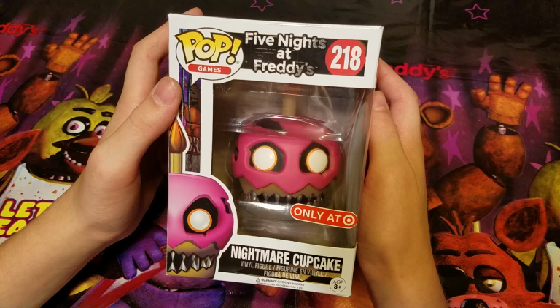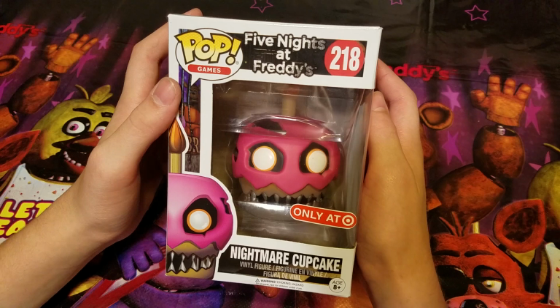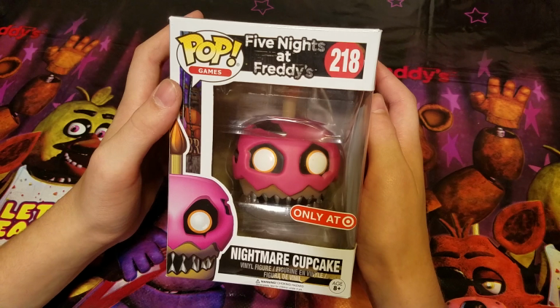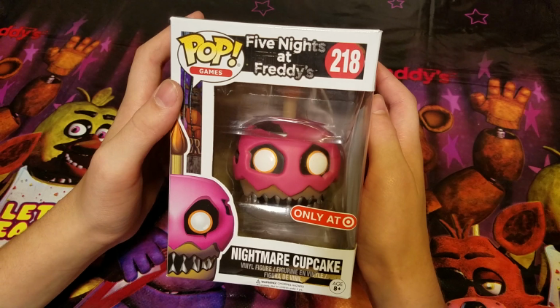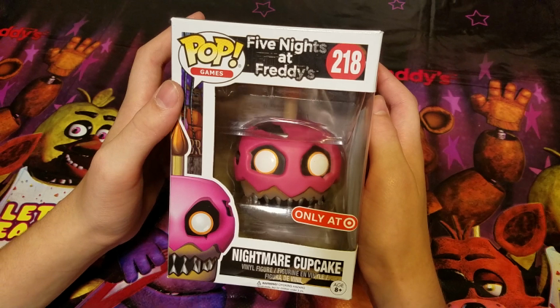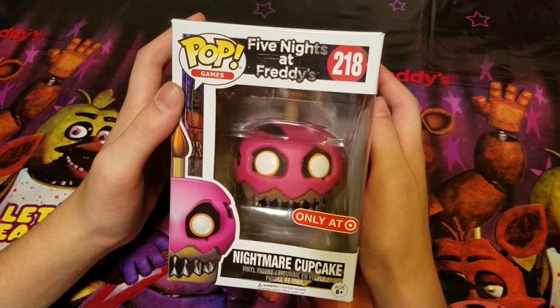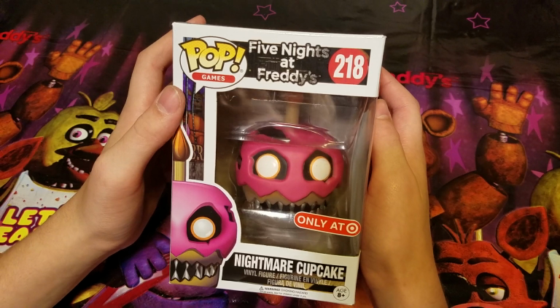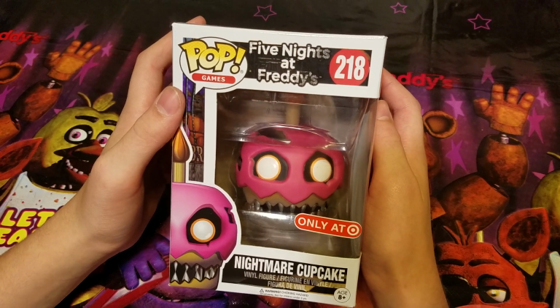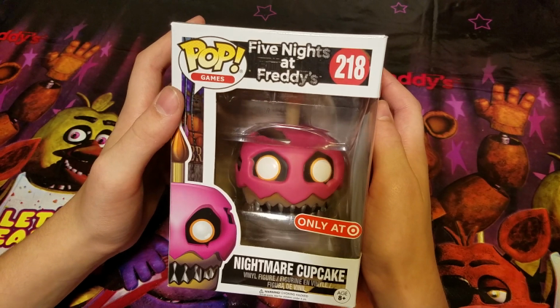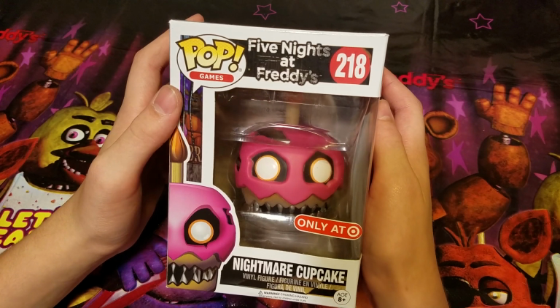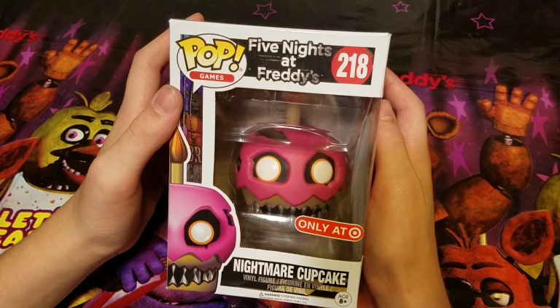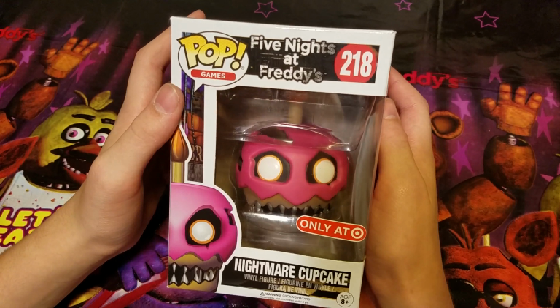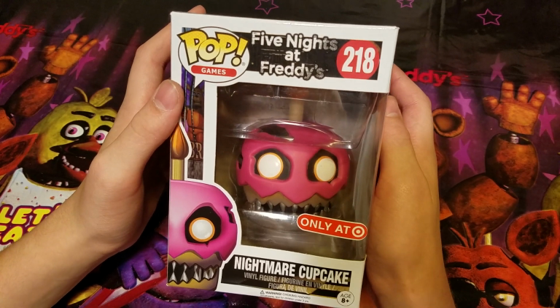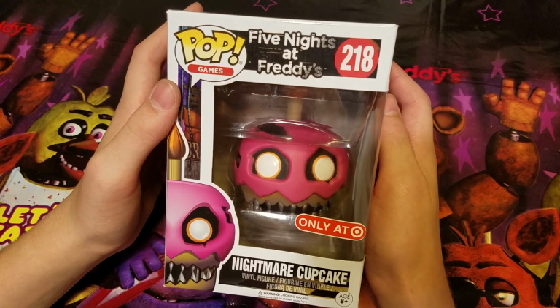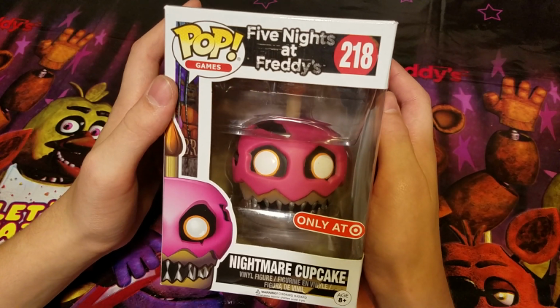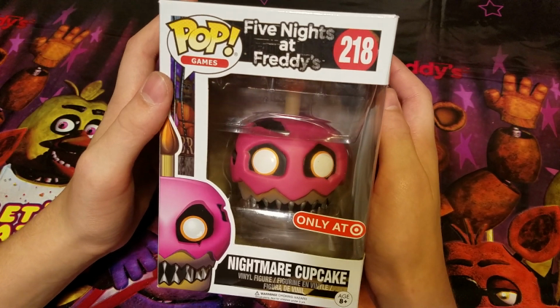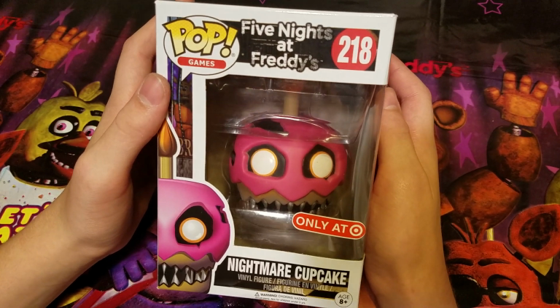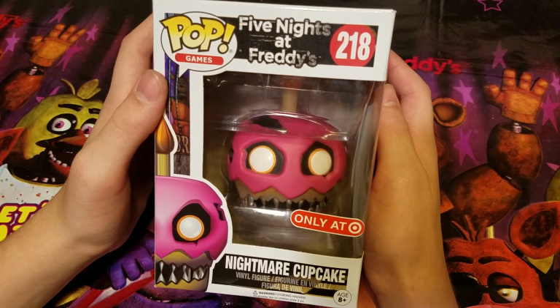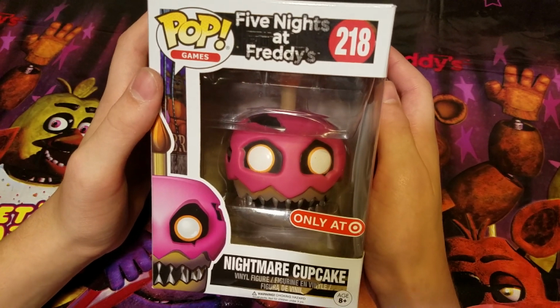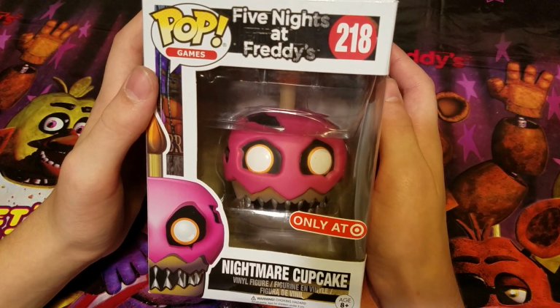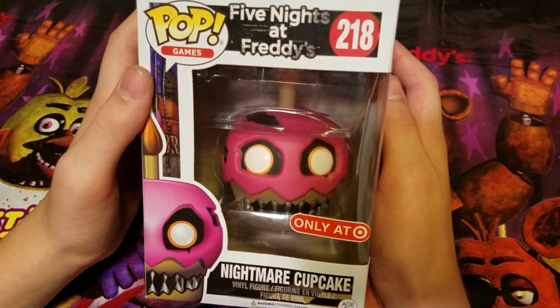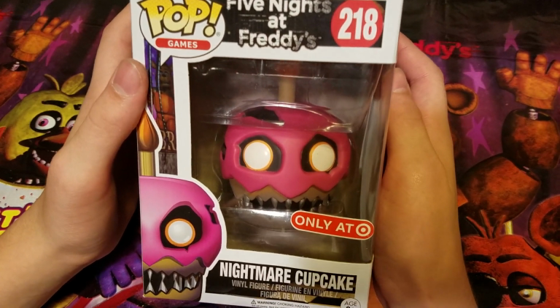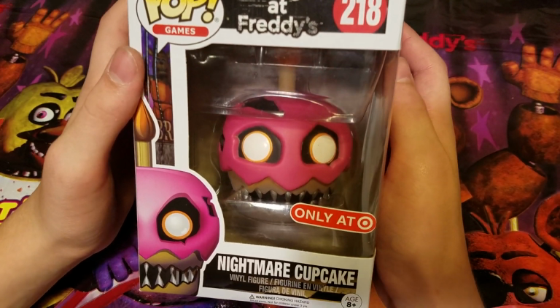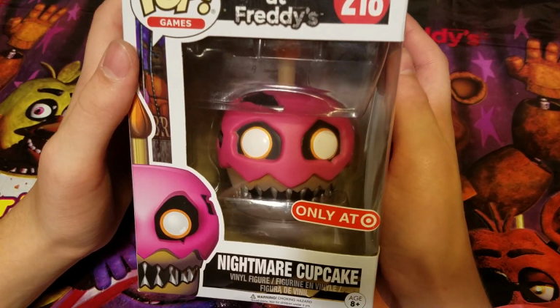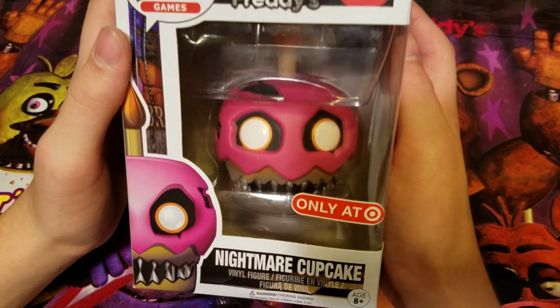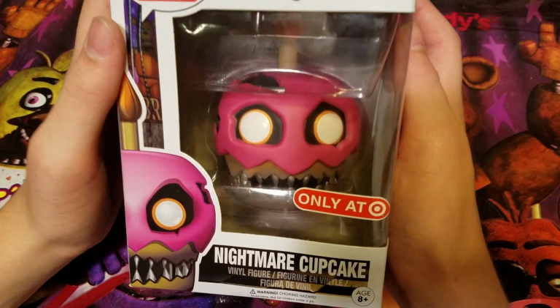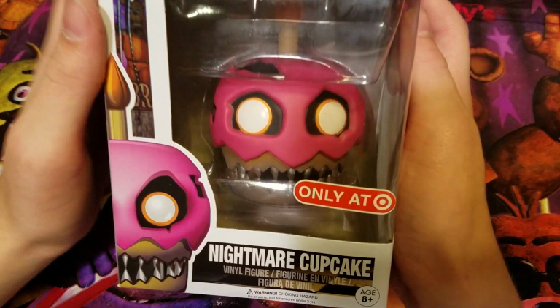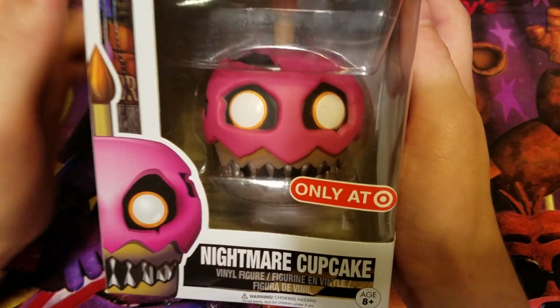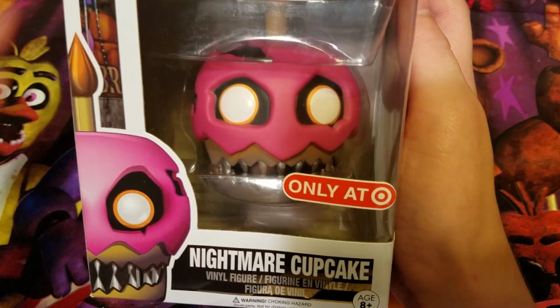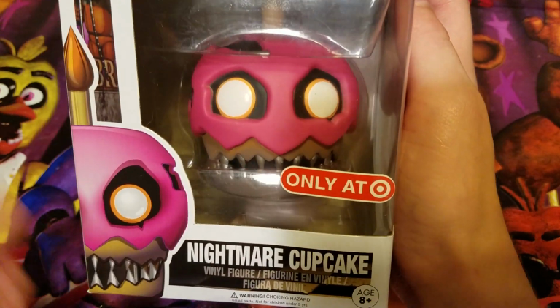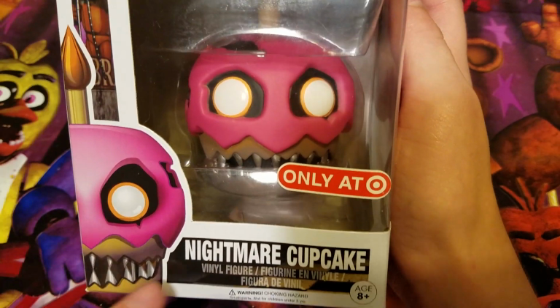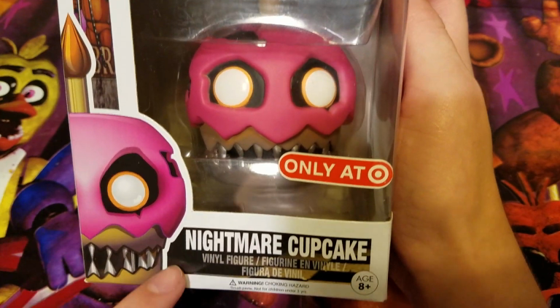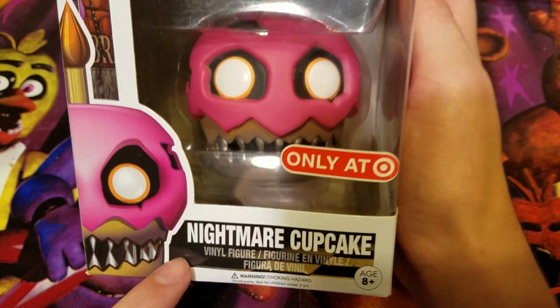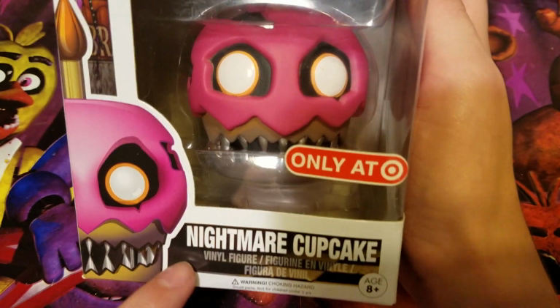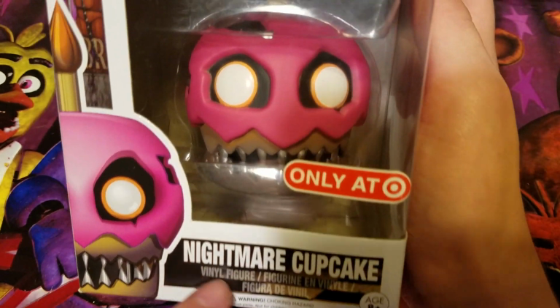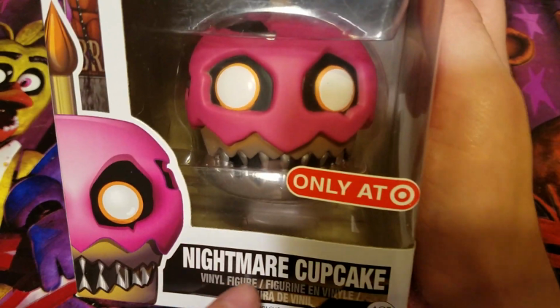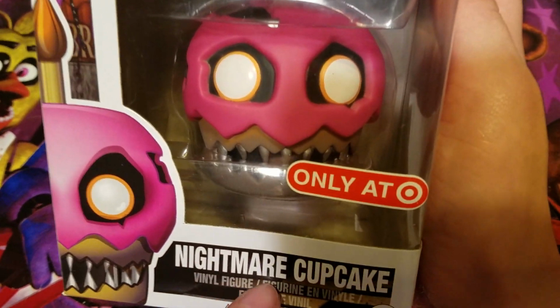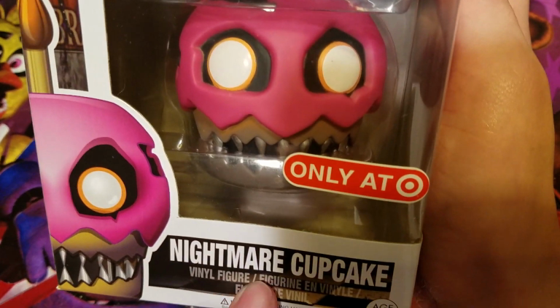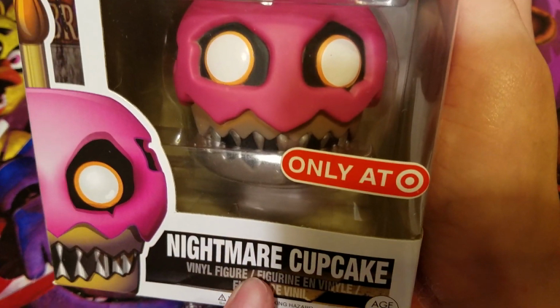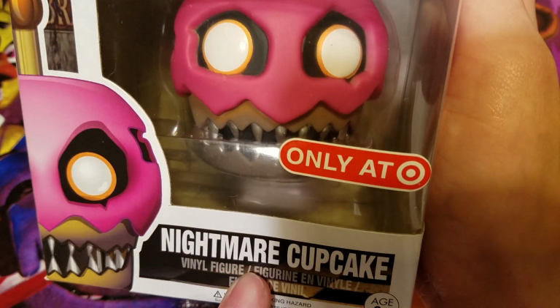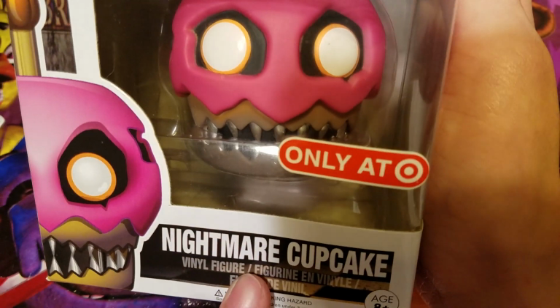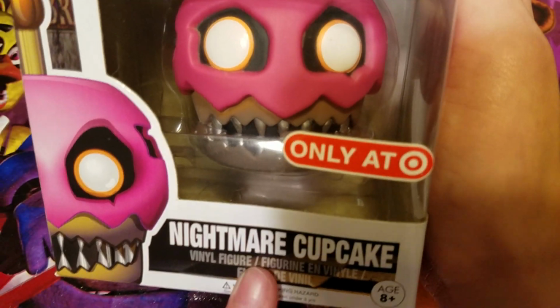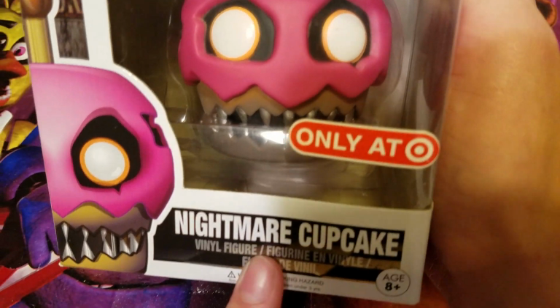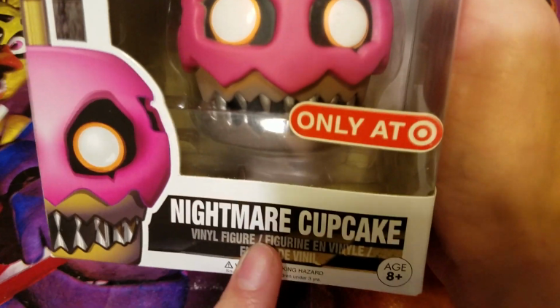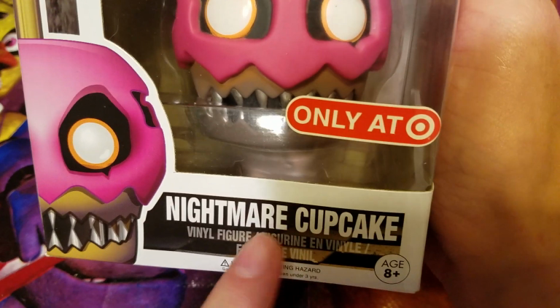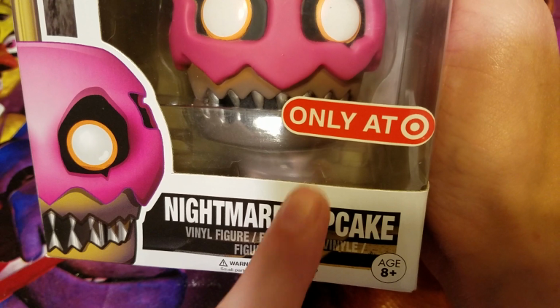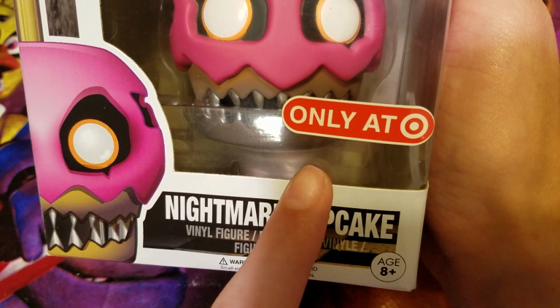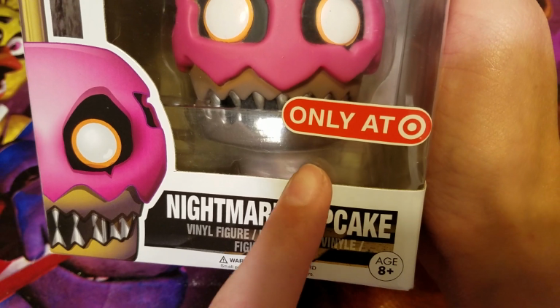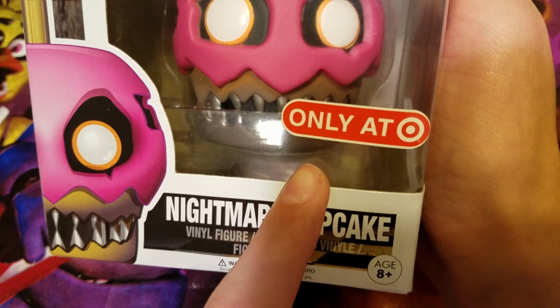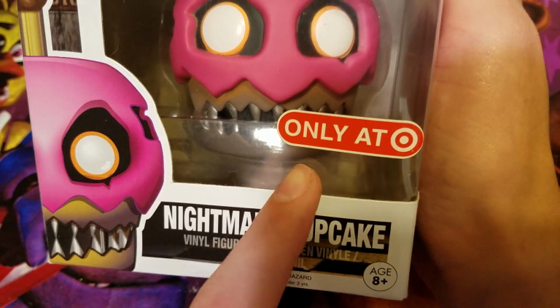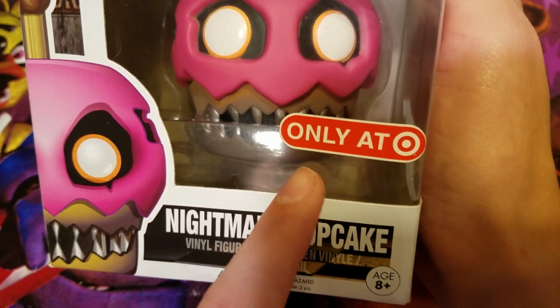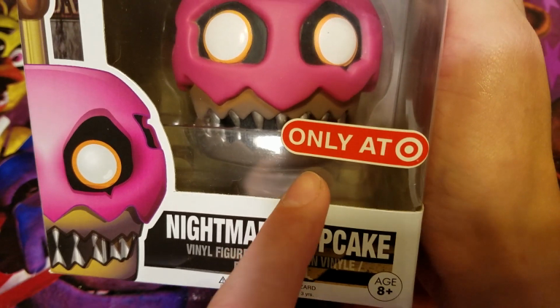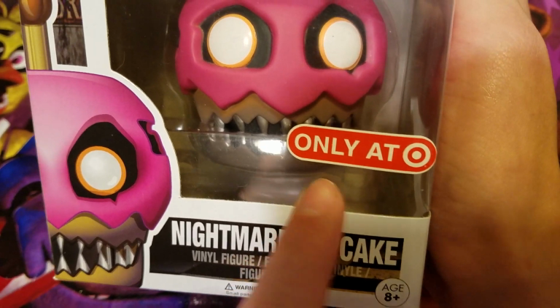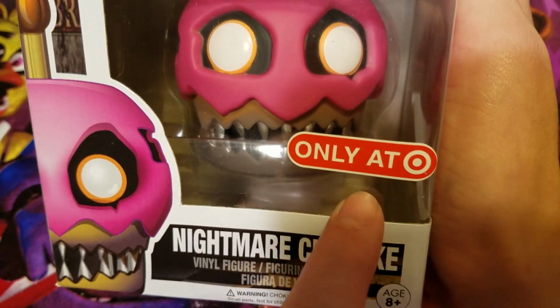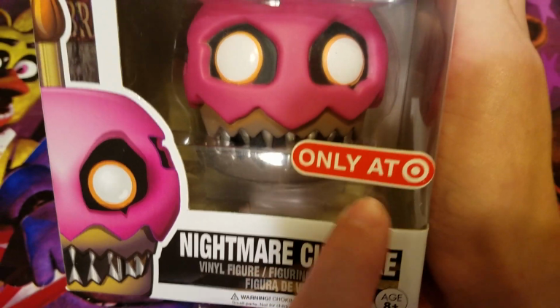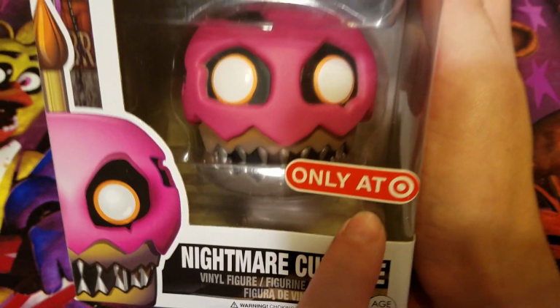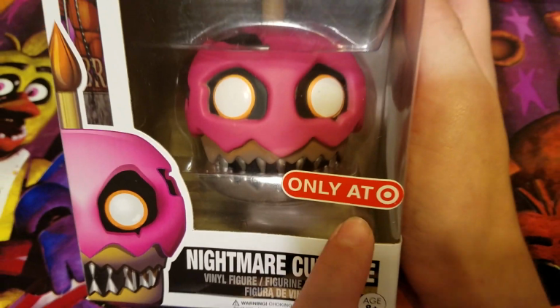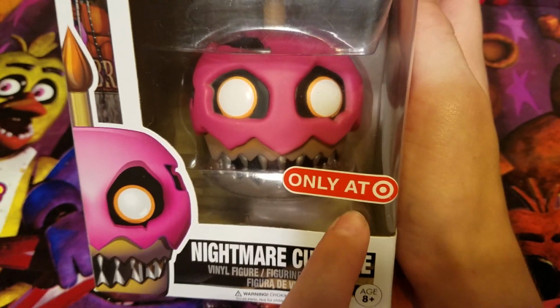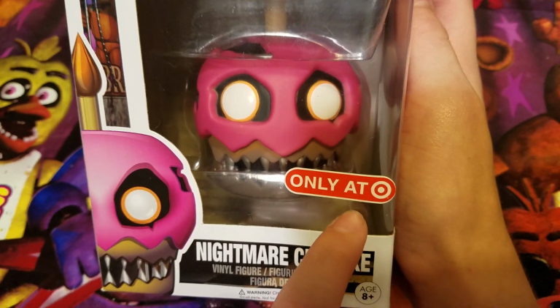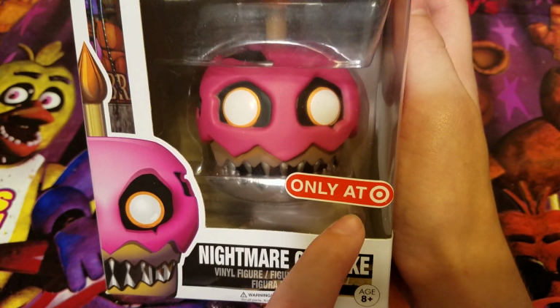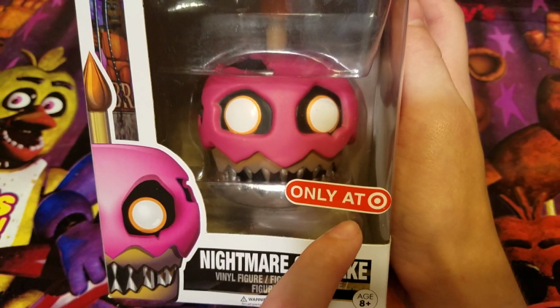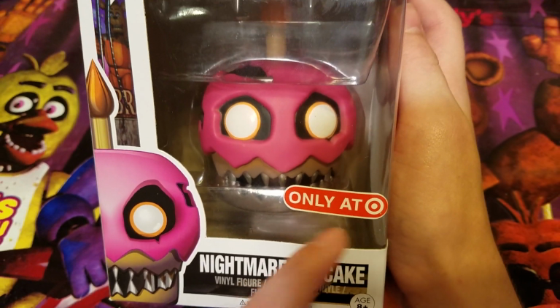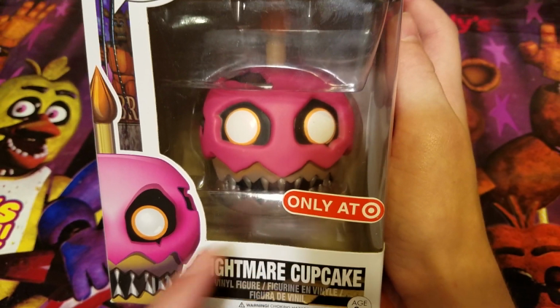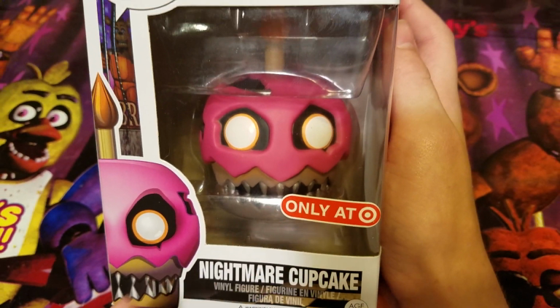Hey guys, today we're checking out the FNAF 4 Nightmare Cupcake Pop. It's only at Target, you can see right there.